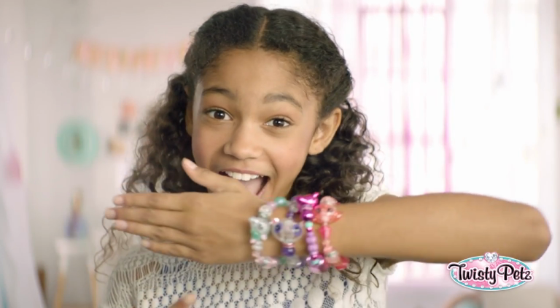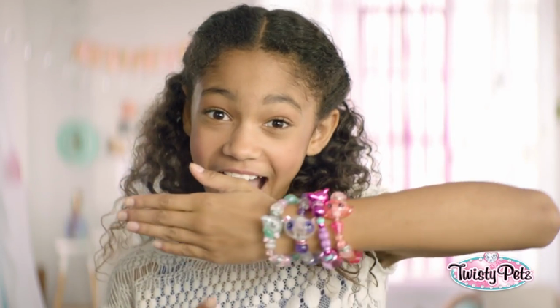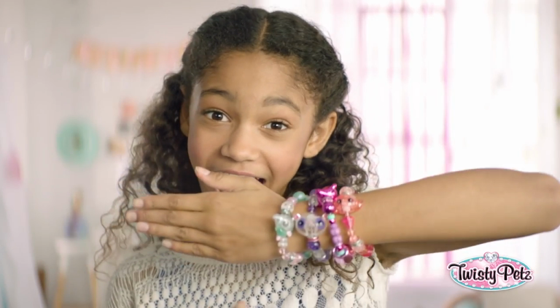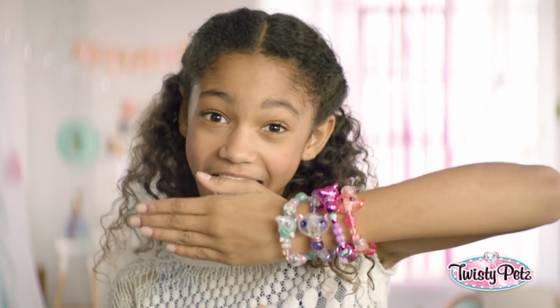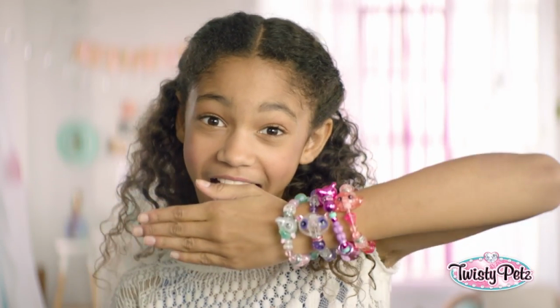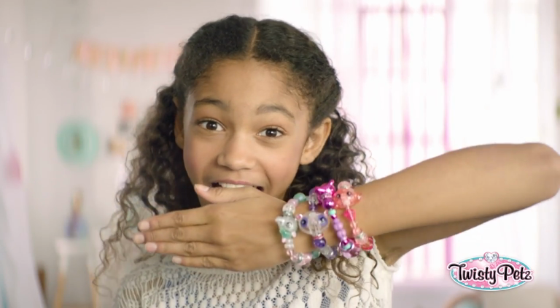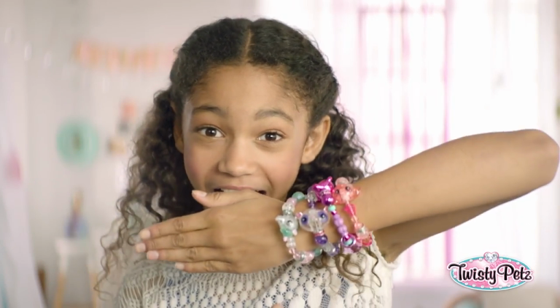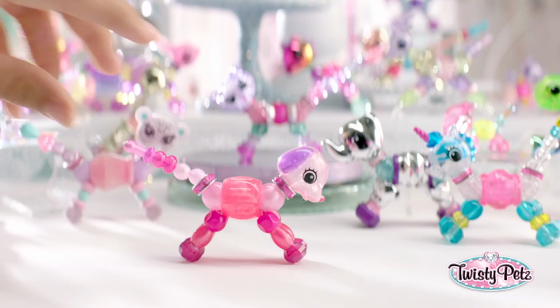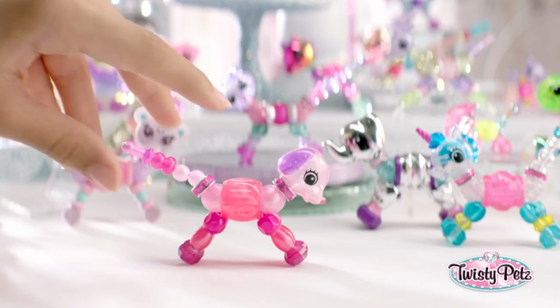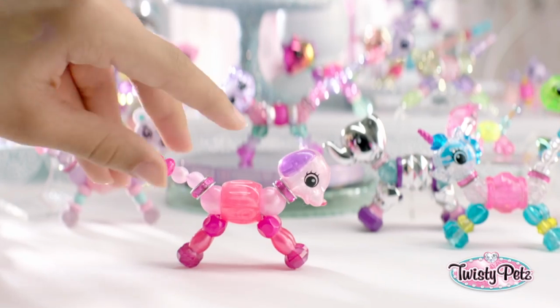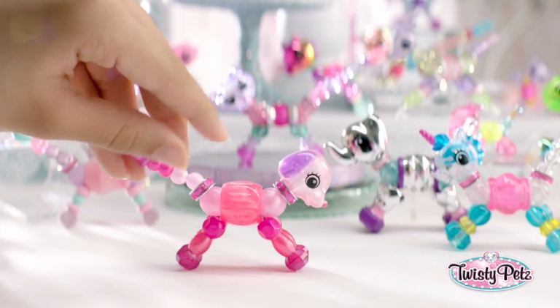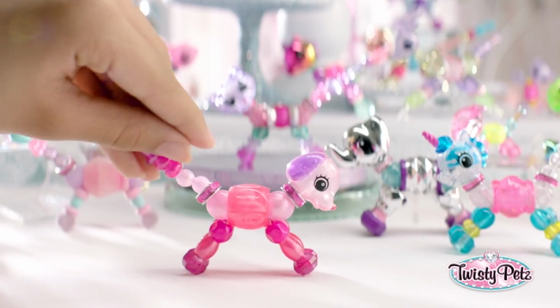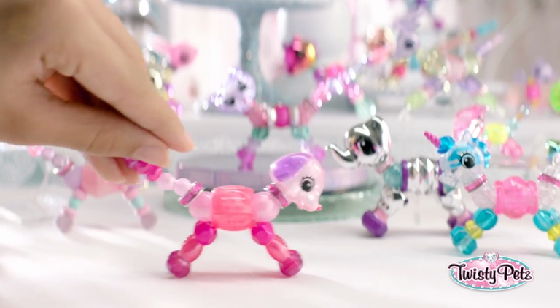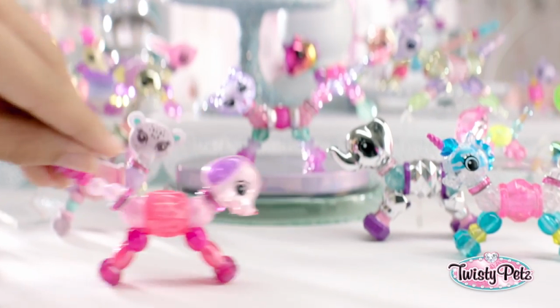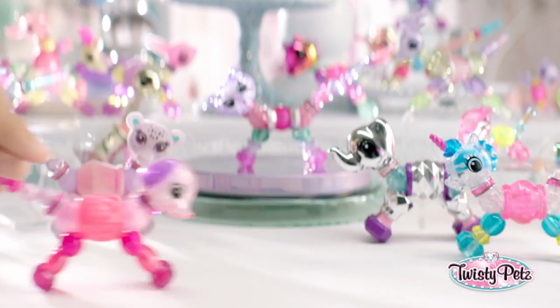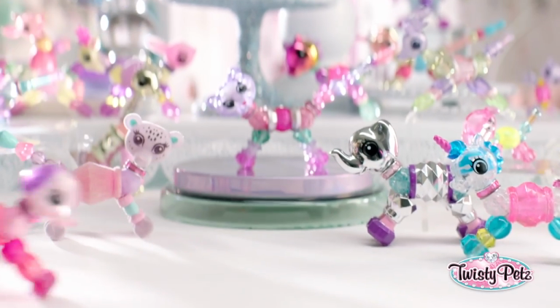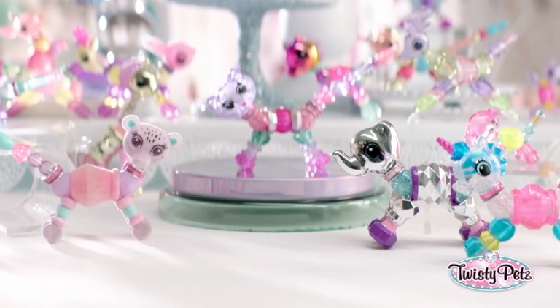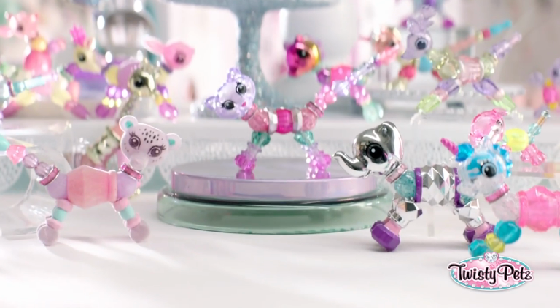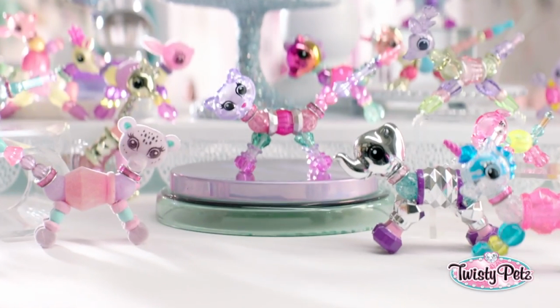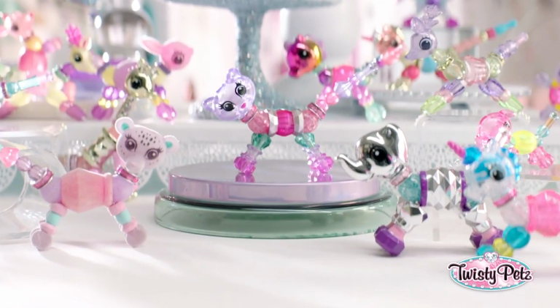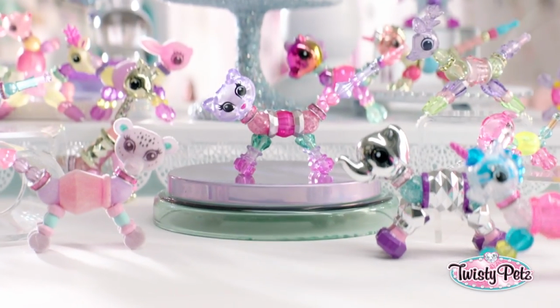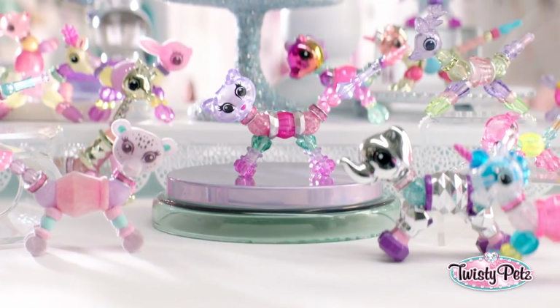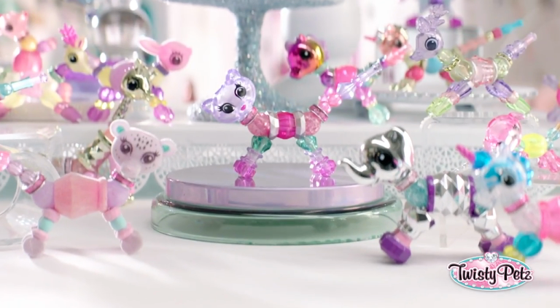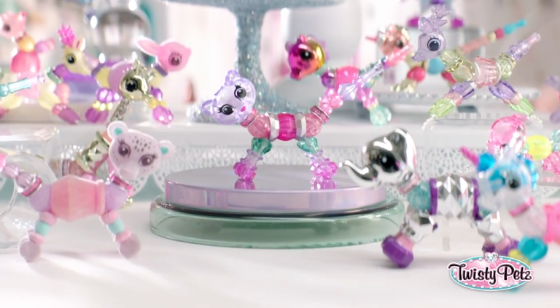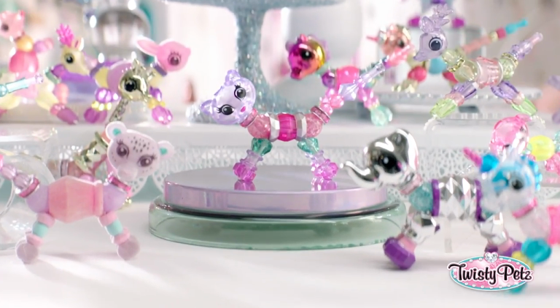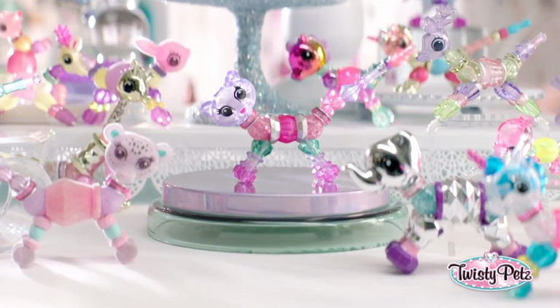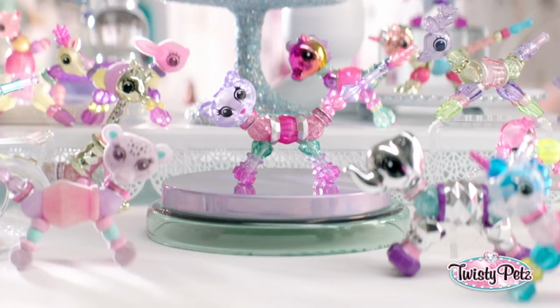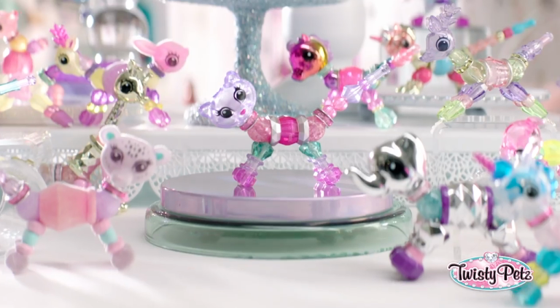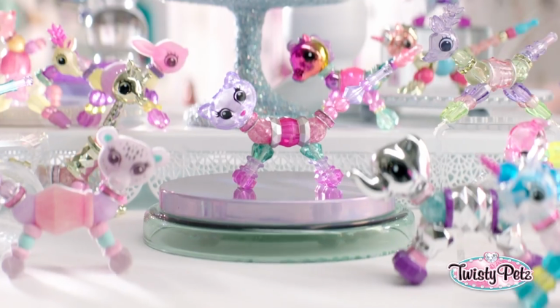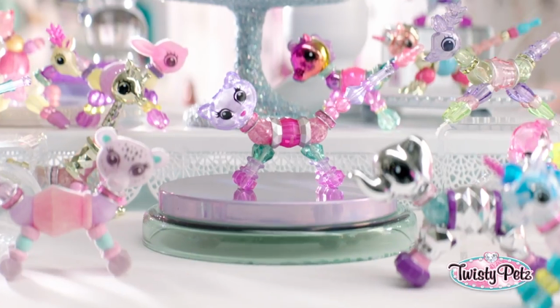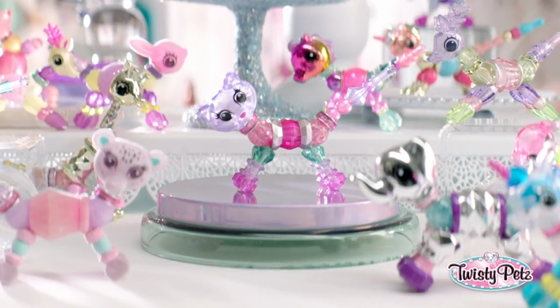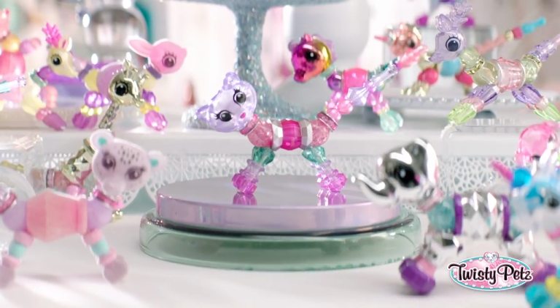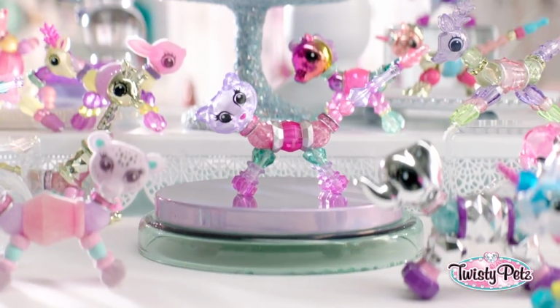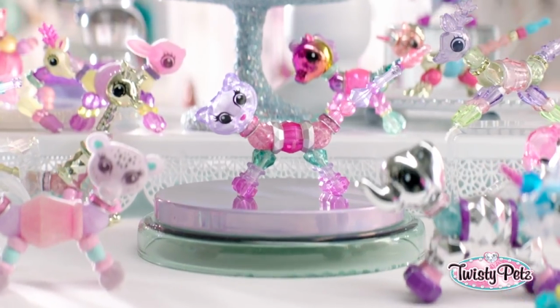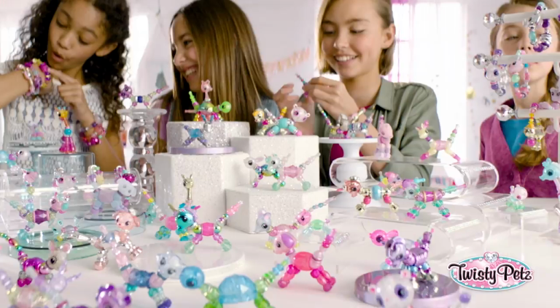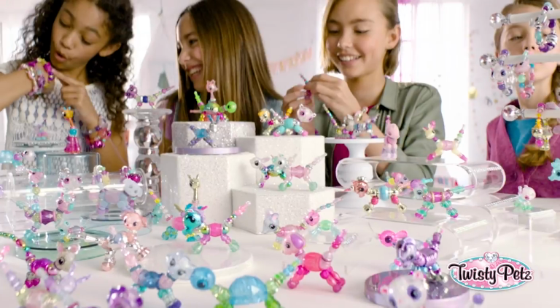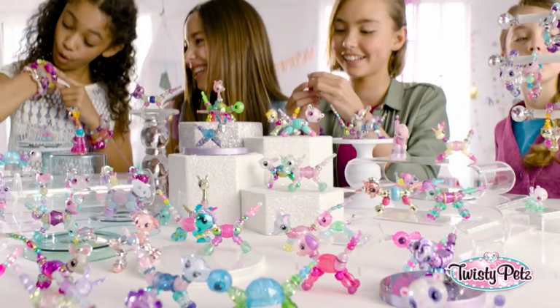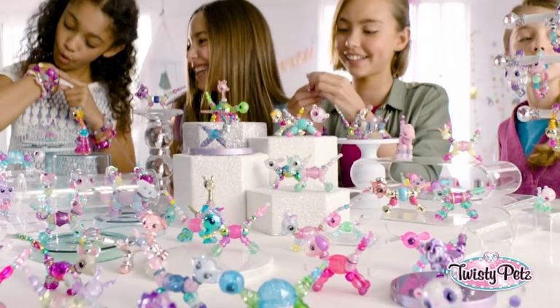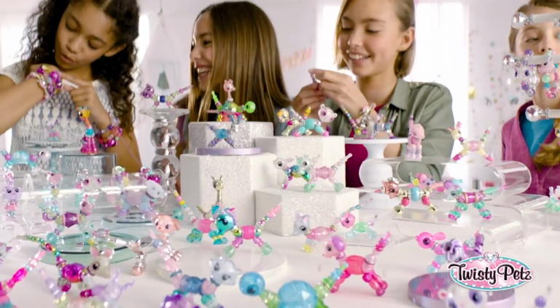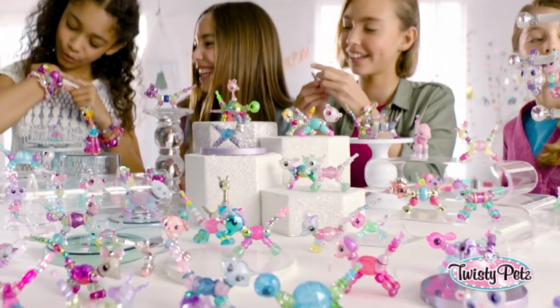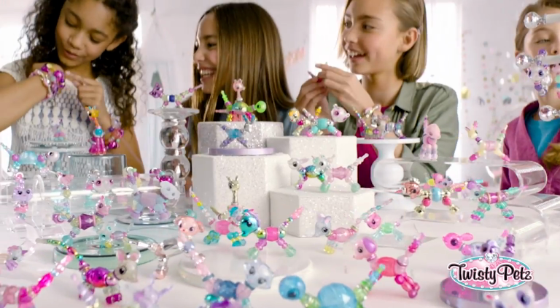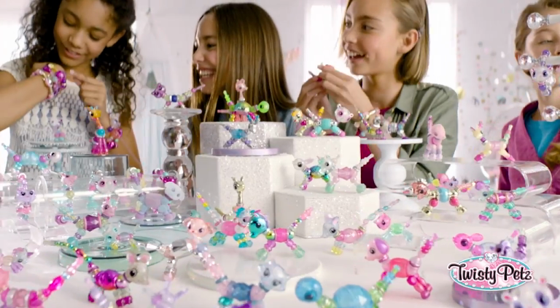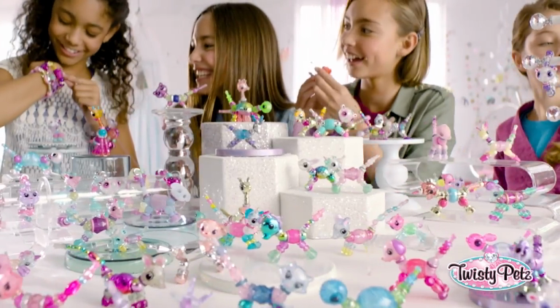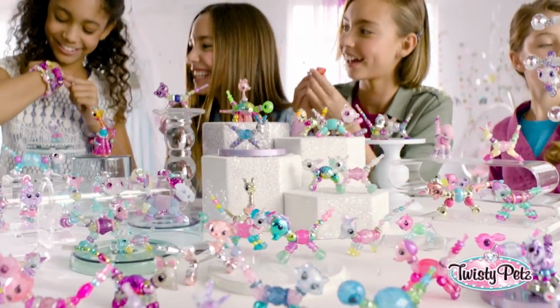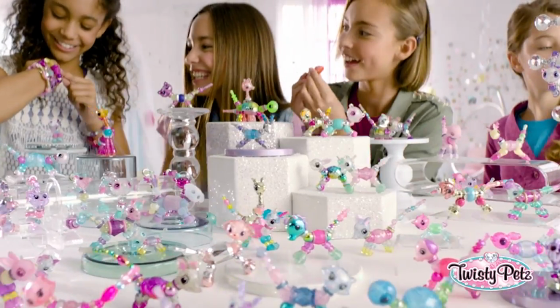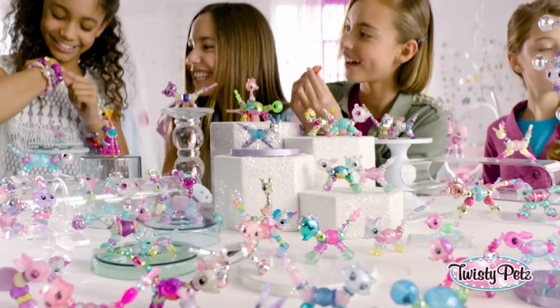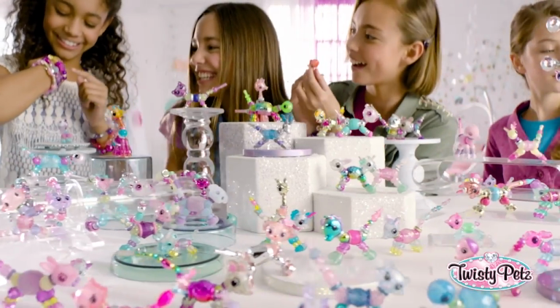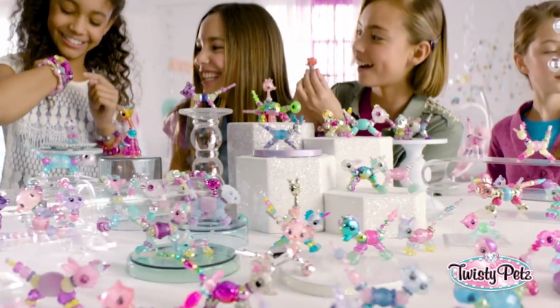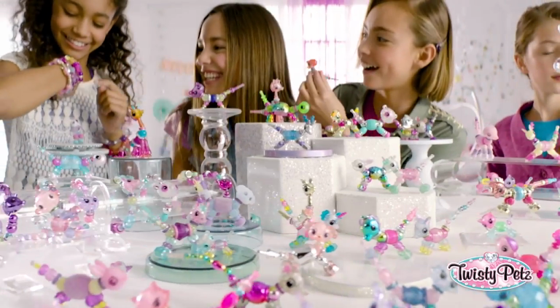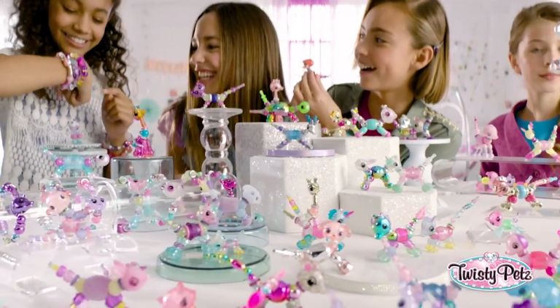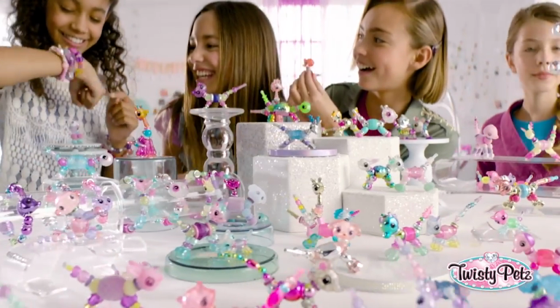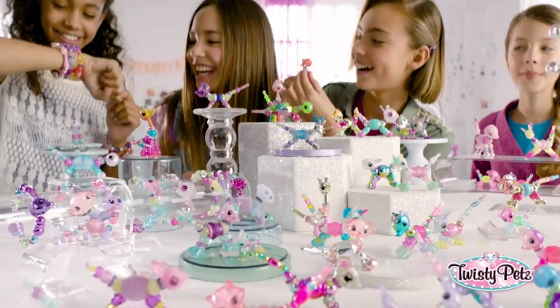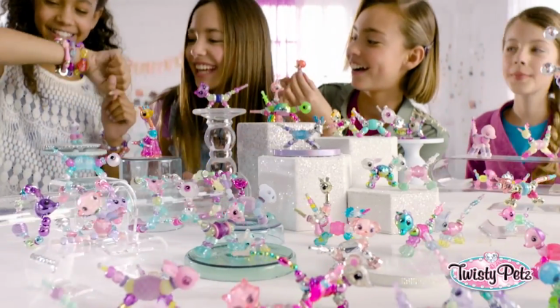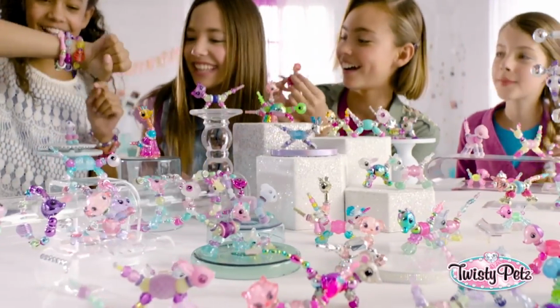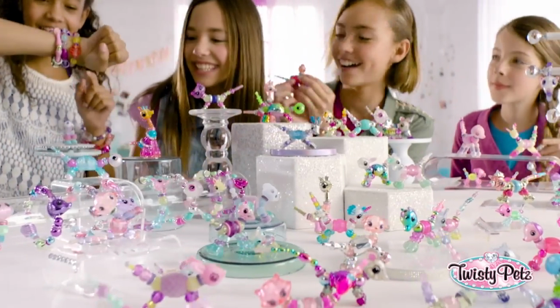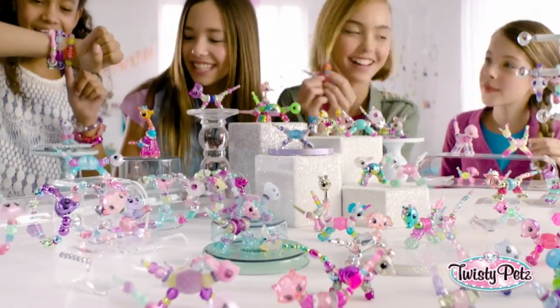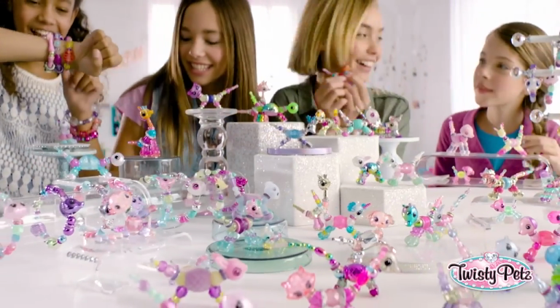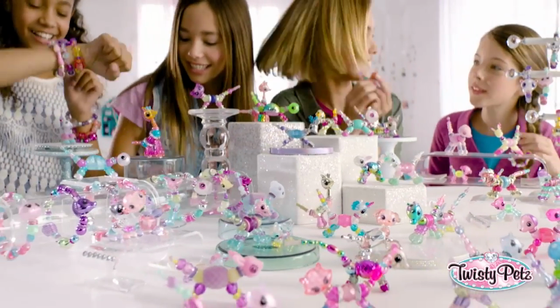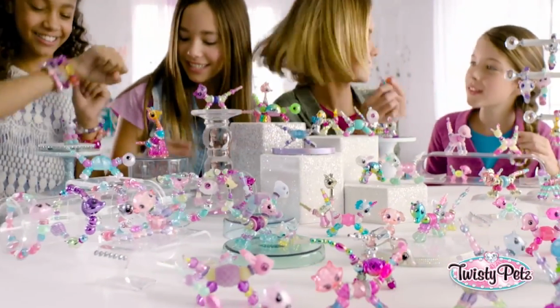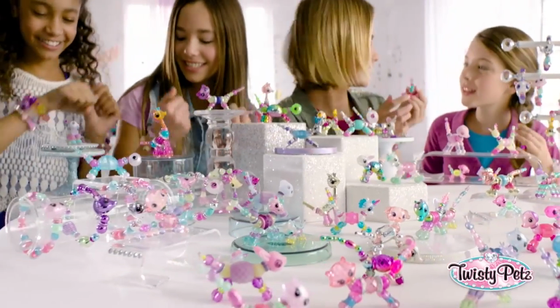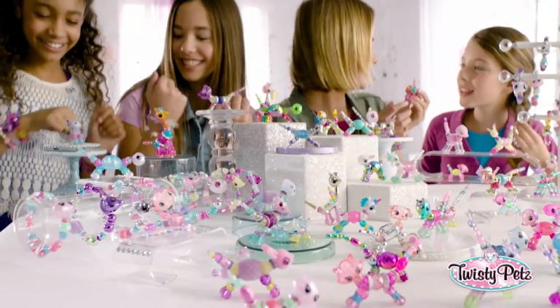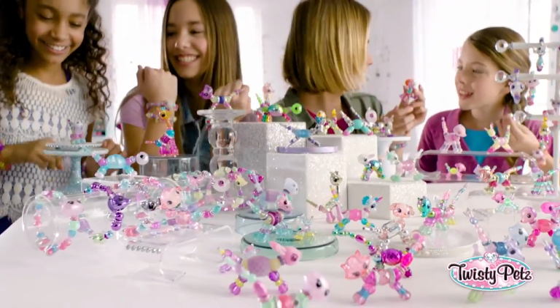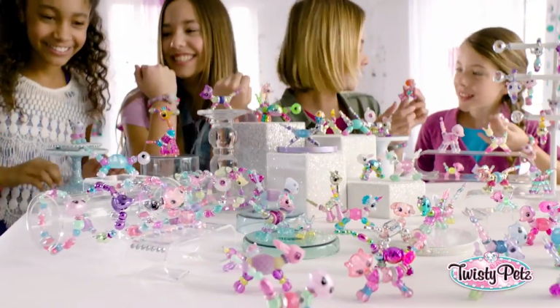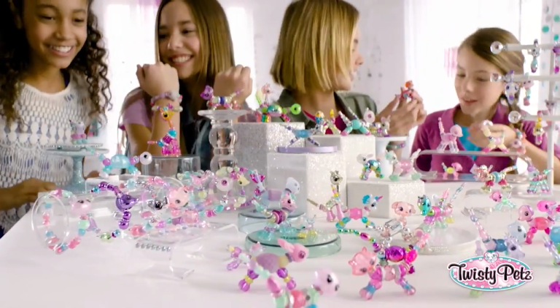Twisty Pets — a bracelet and a pet? Come on, I can't even. Love, love, love it.